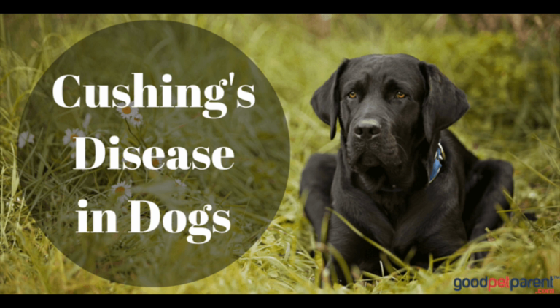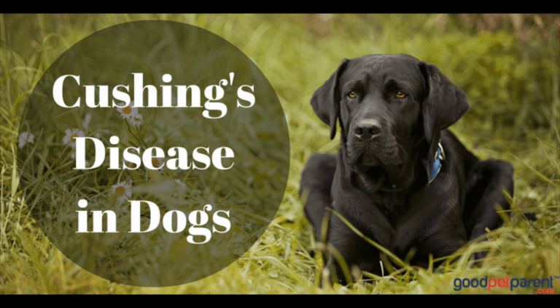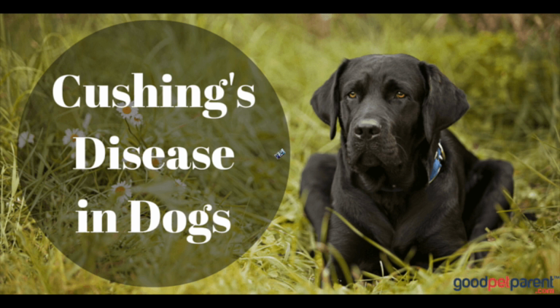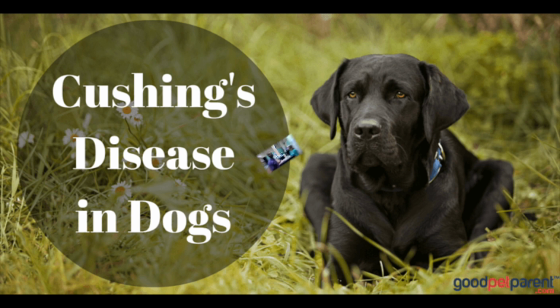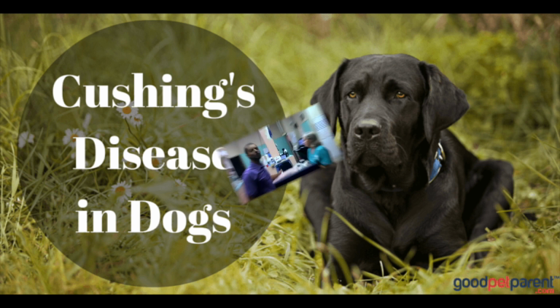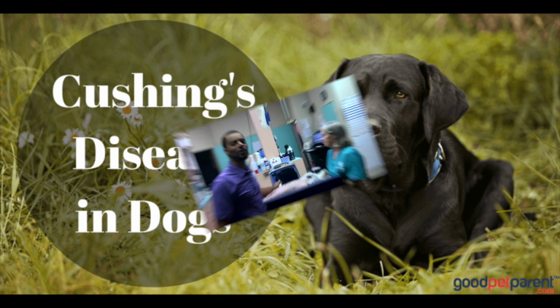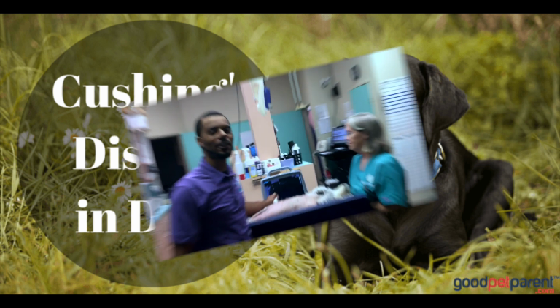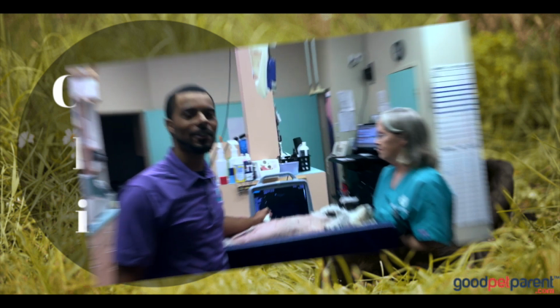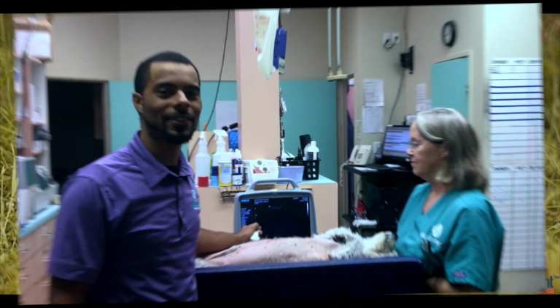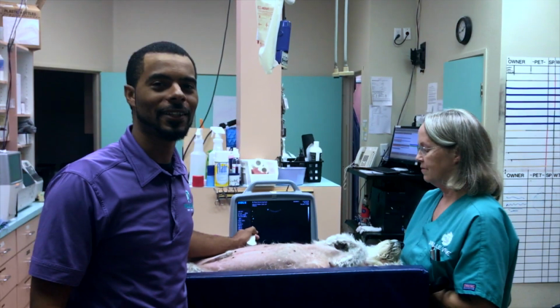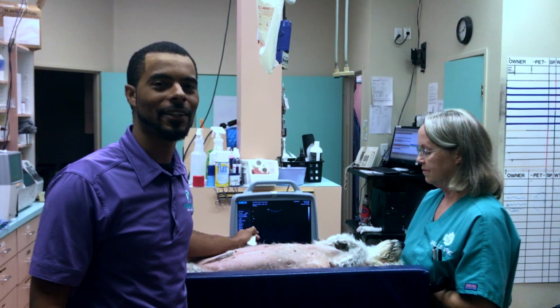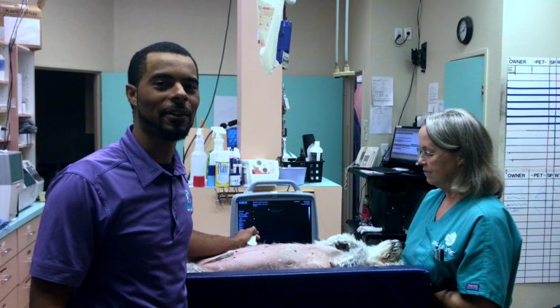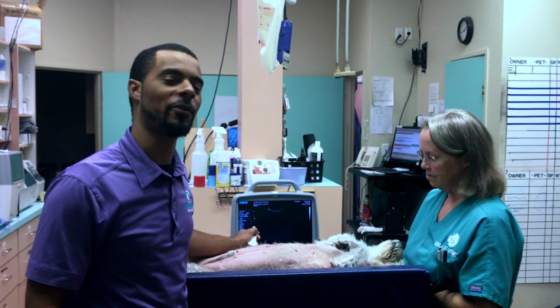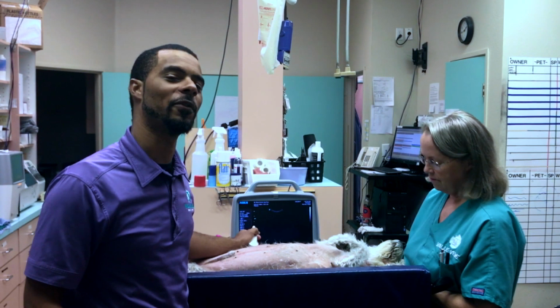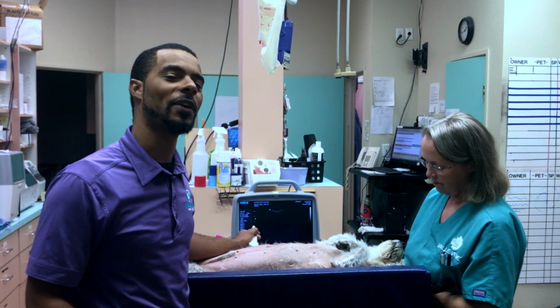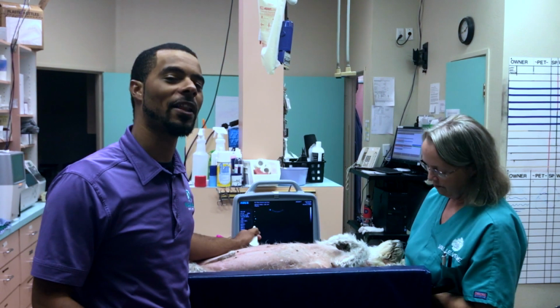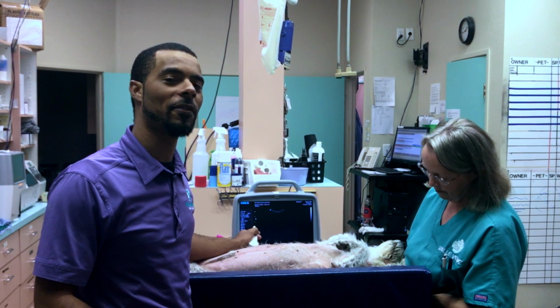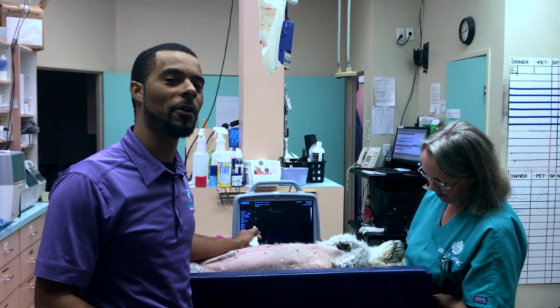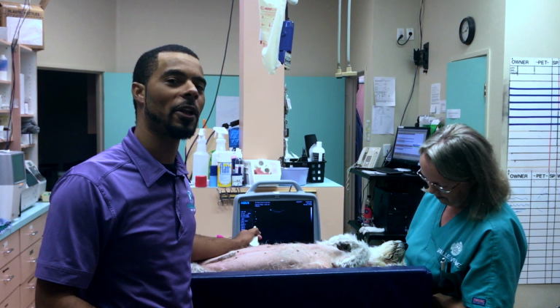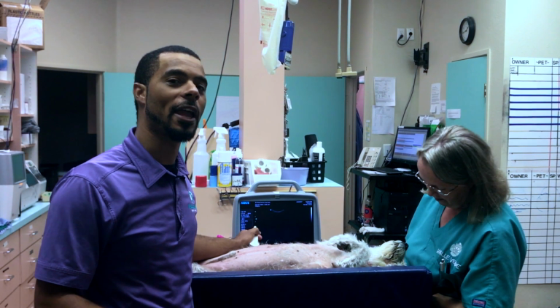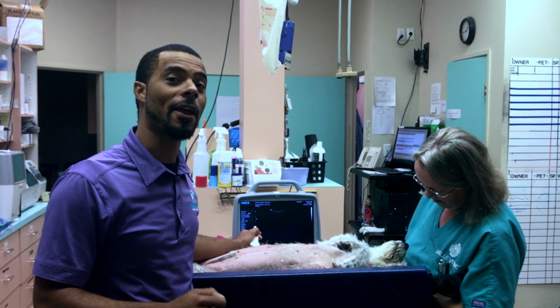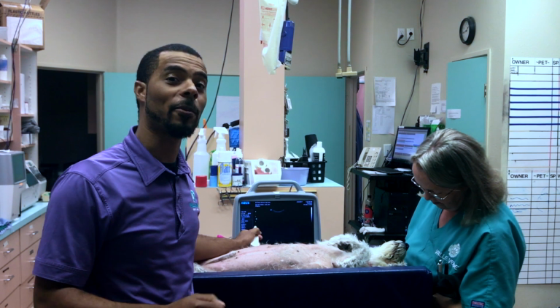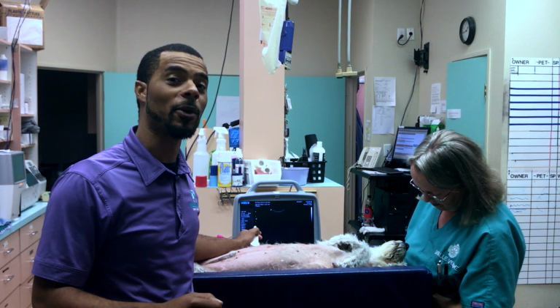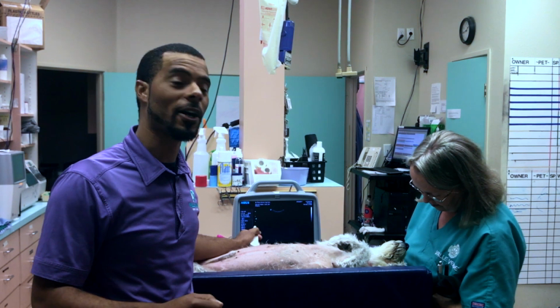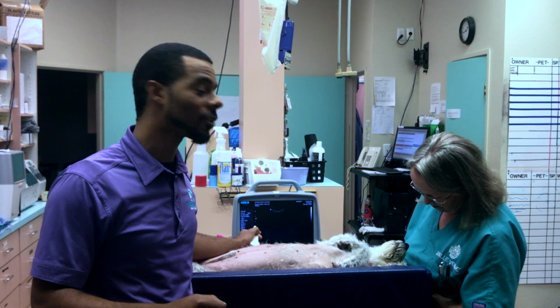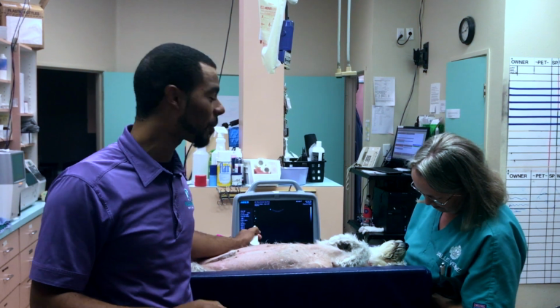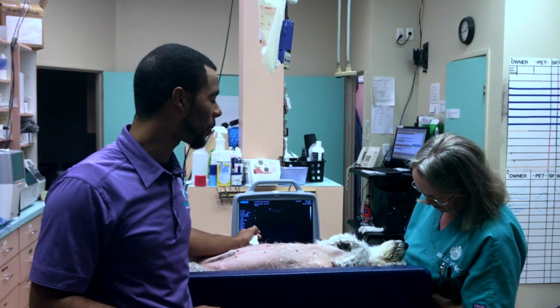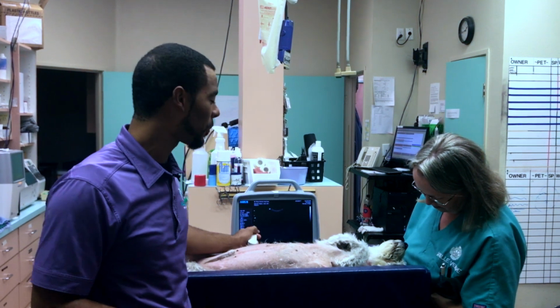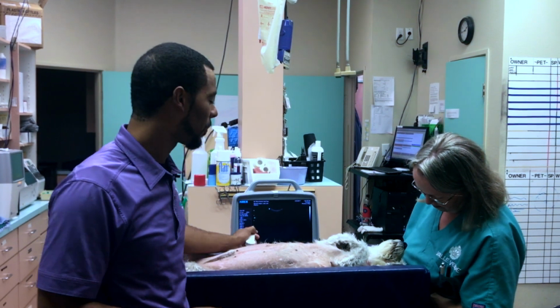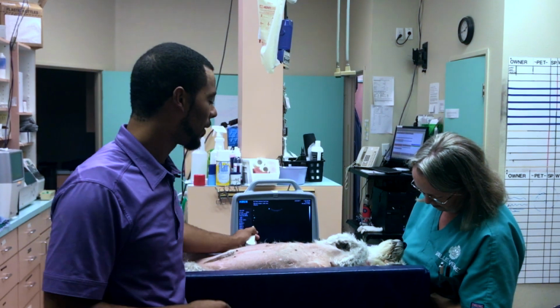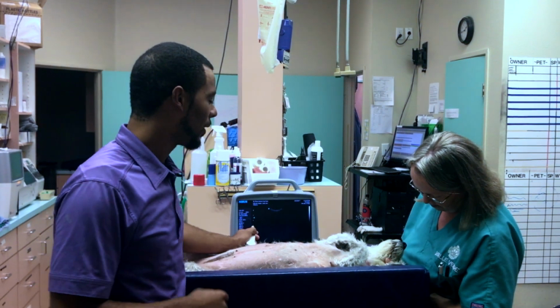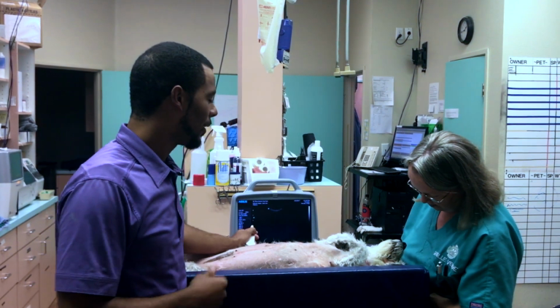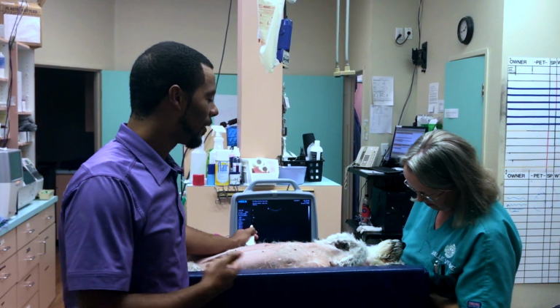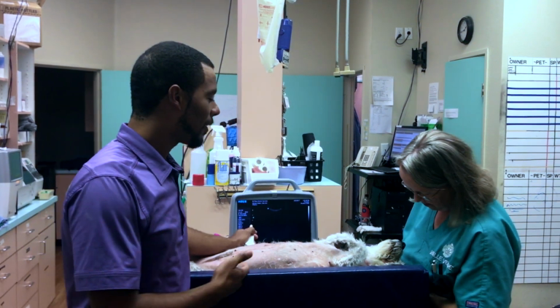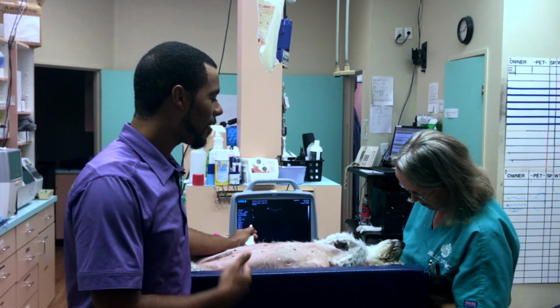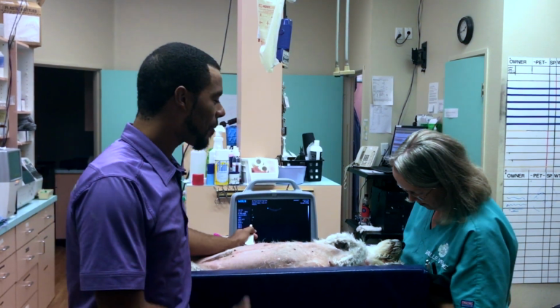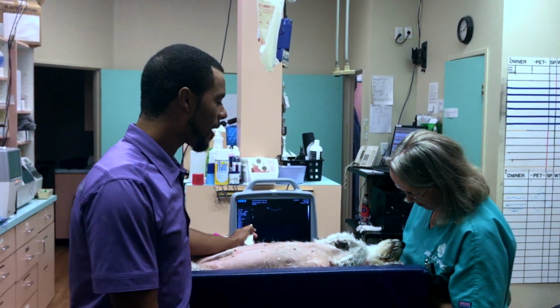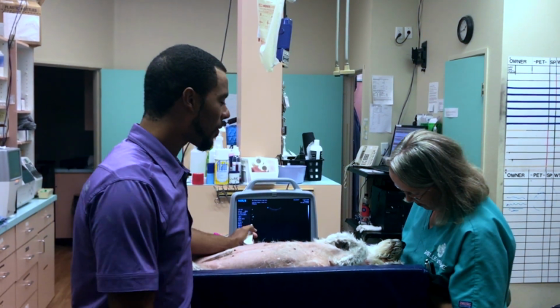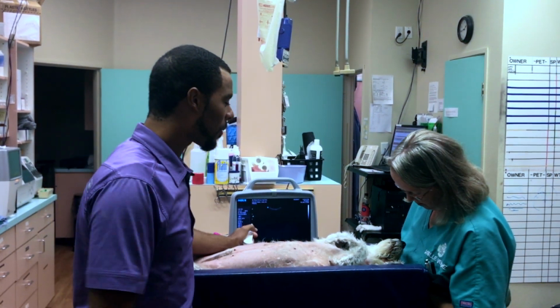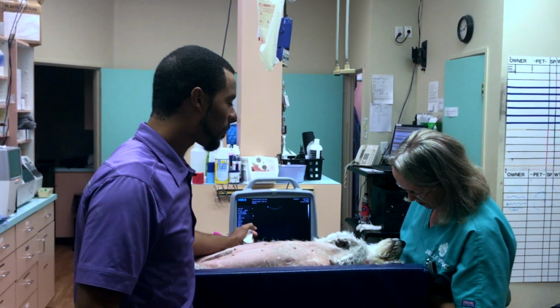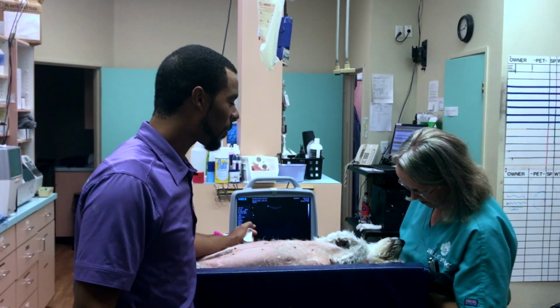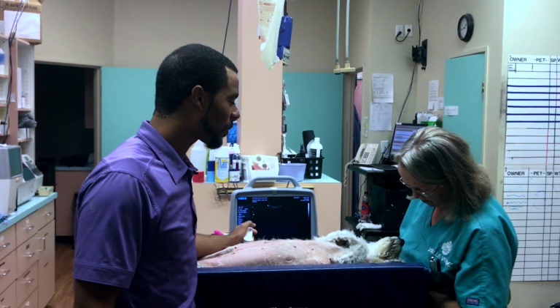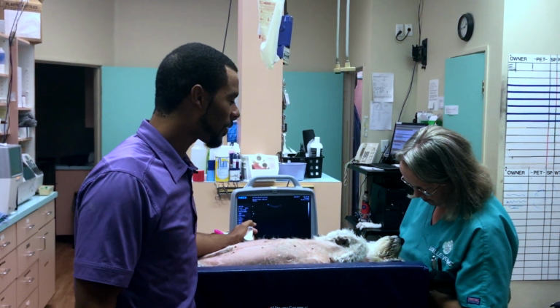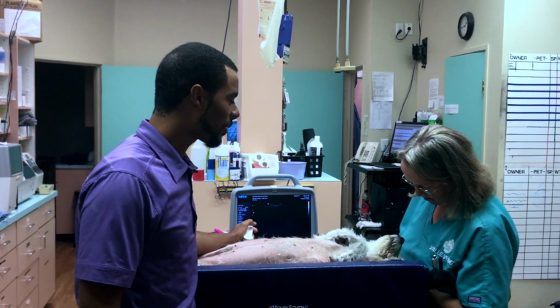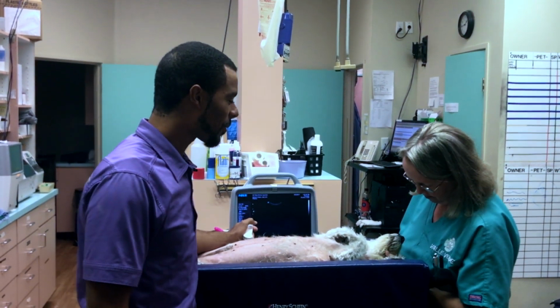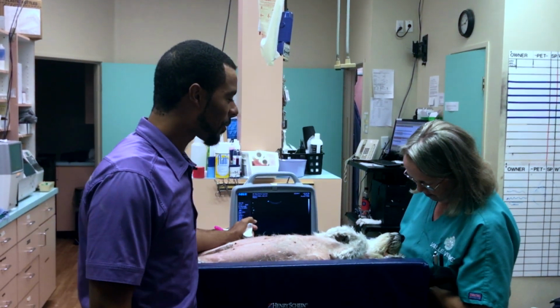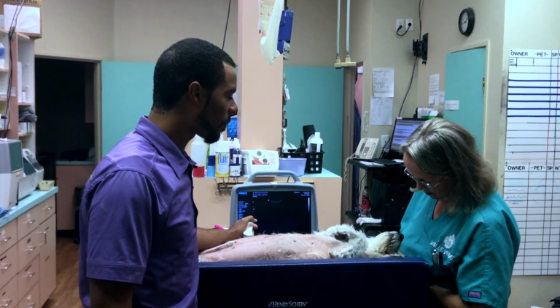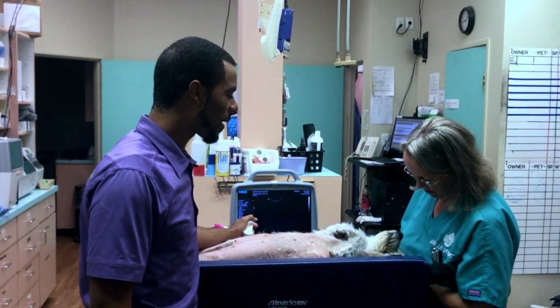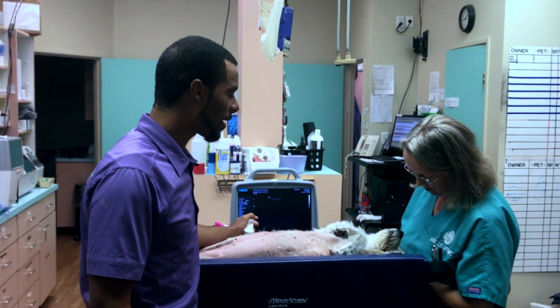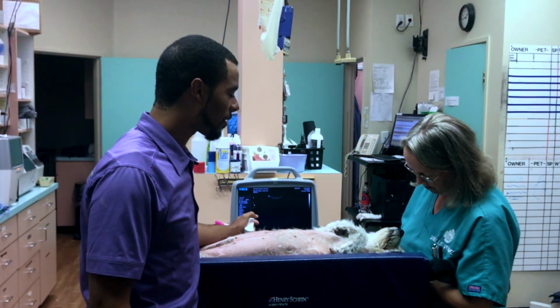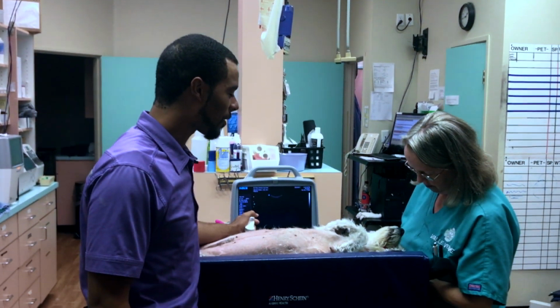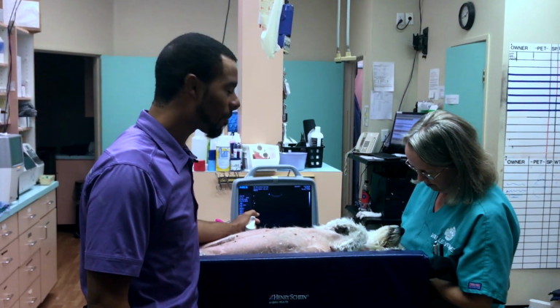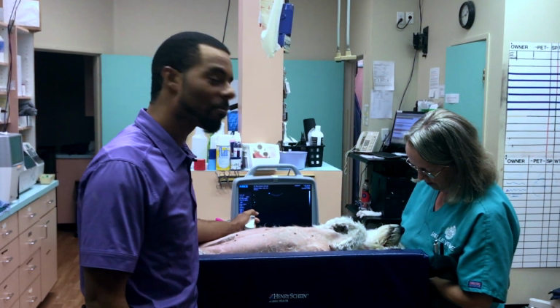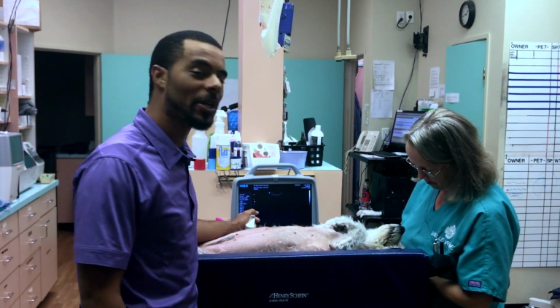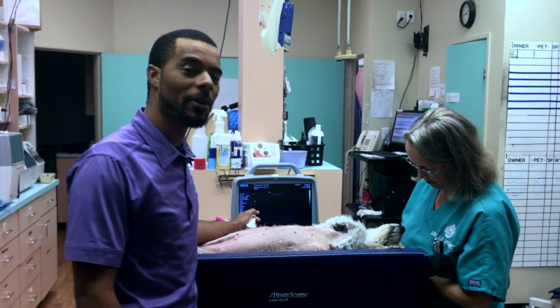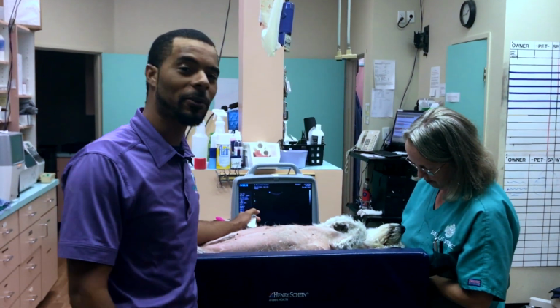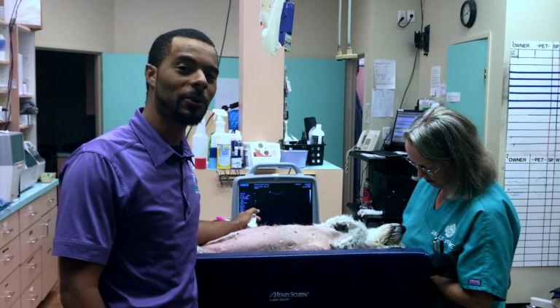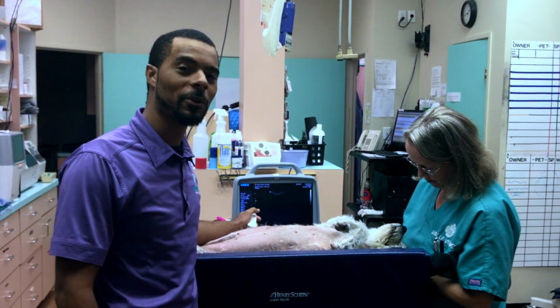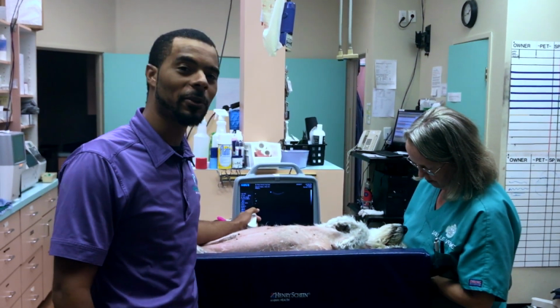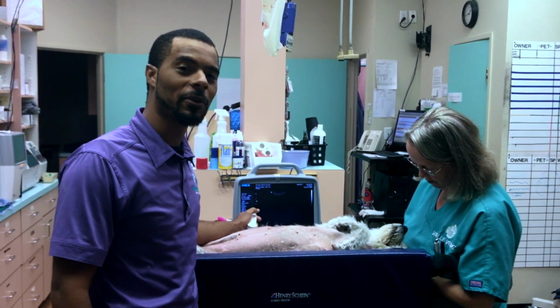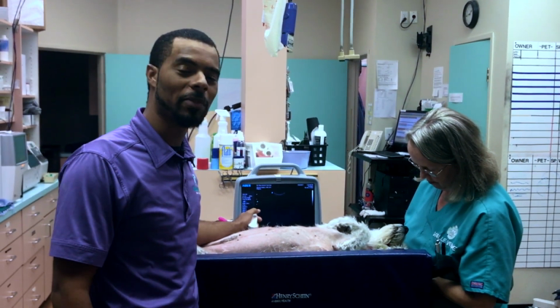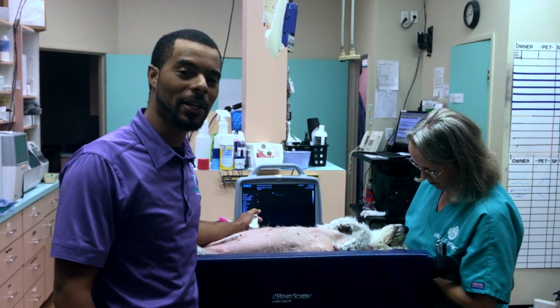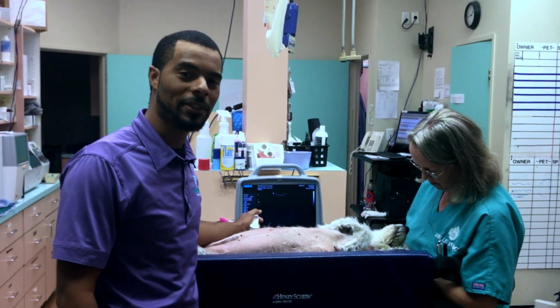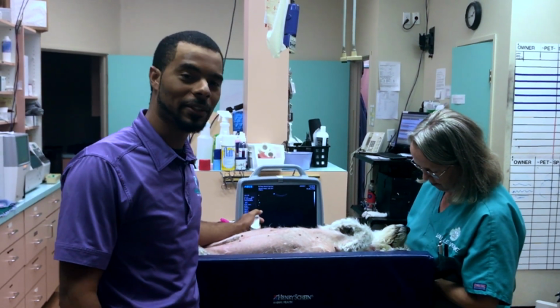Dr. Jonathan Sneed here from Valley Verde Animal Hospital. Here we have our 13-year-old male neutered patient.